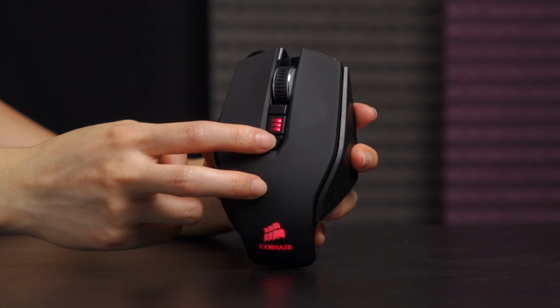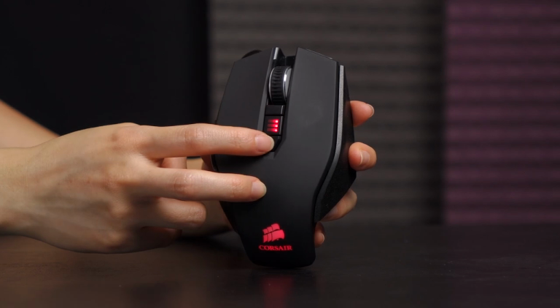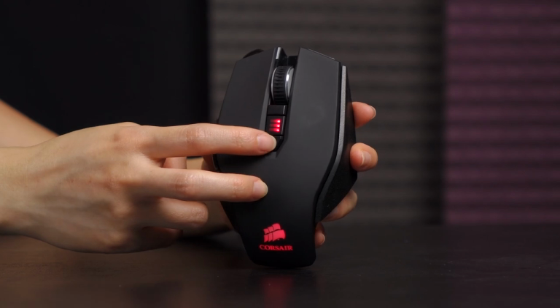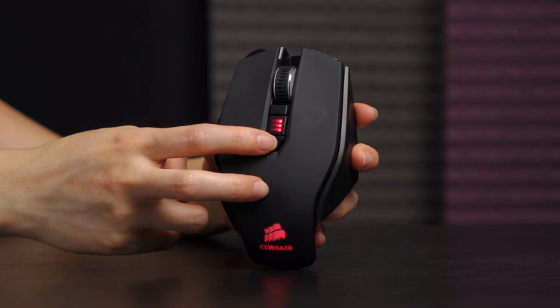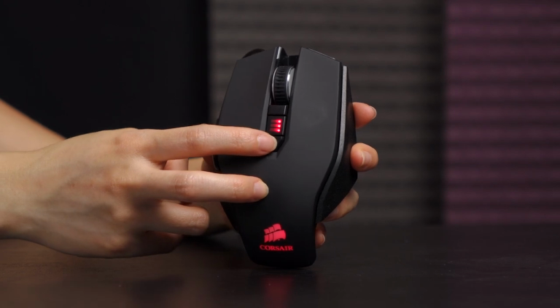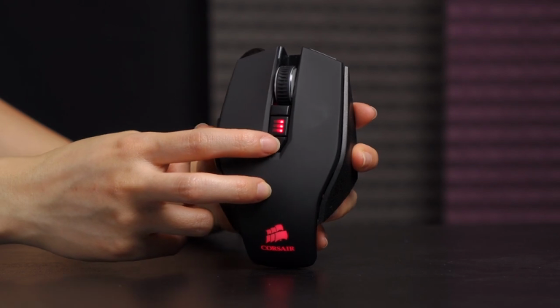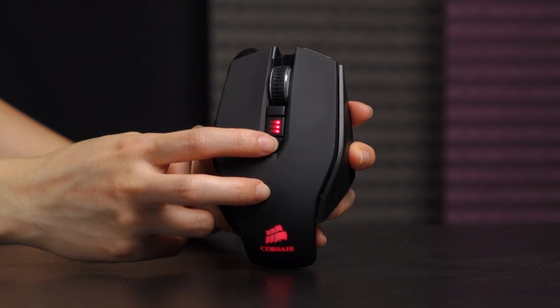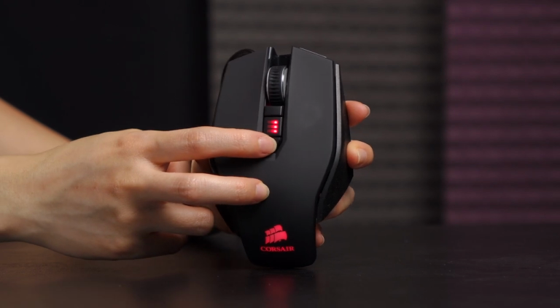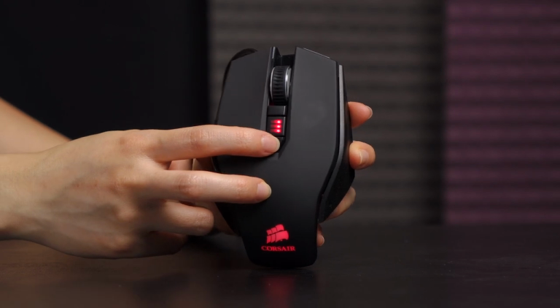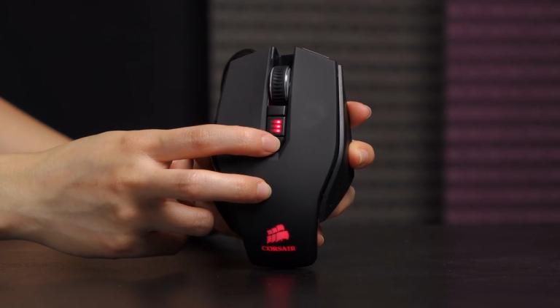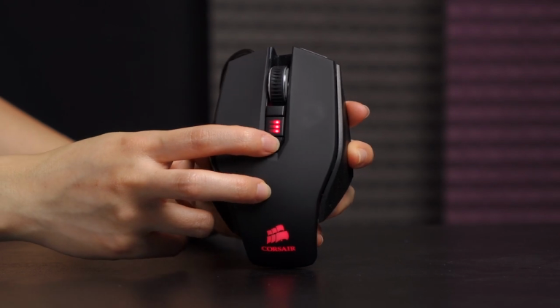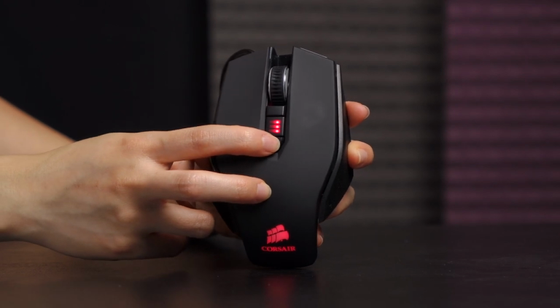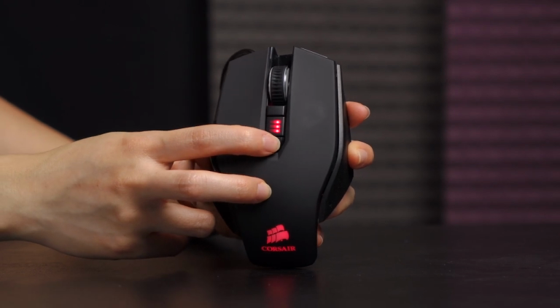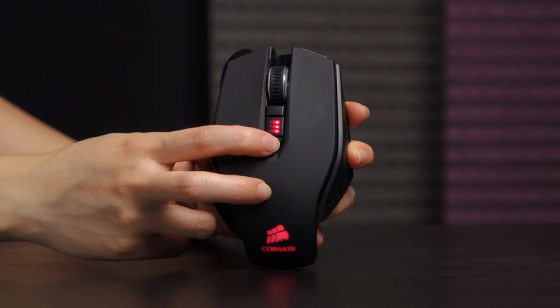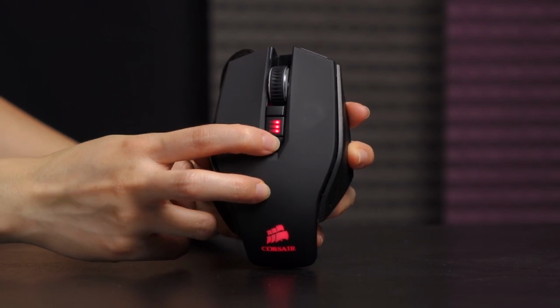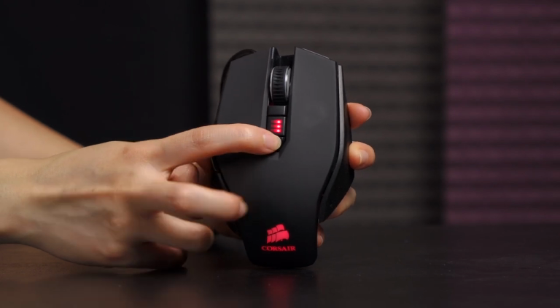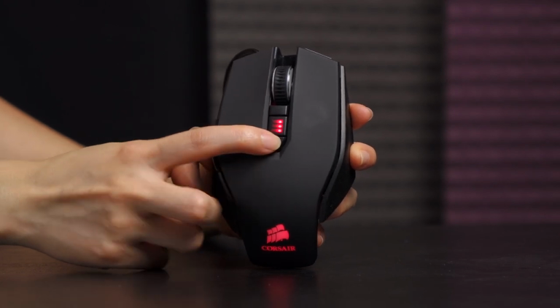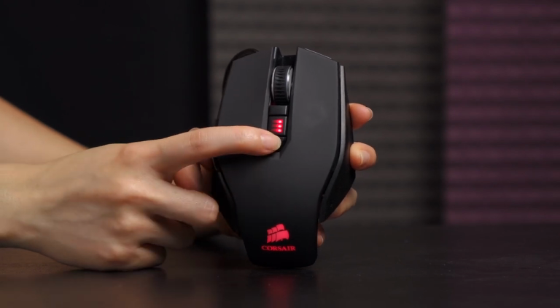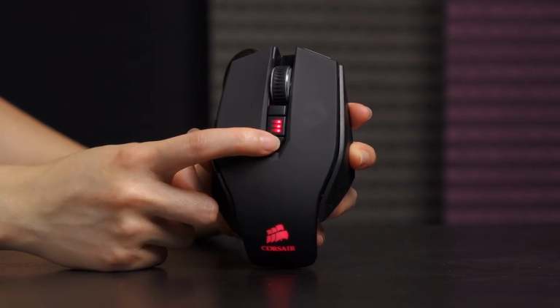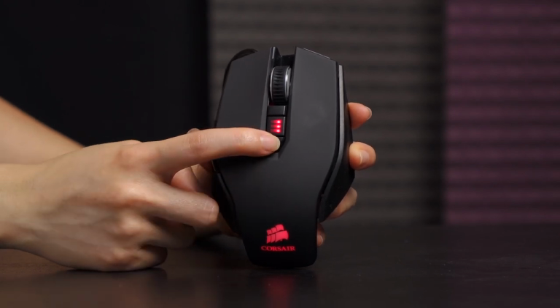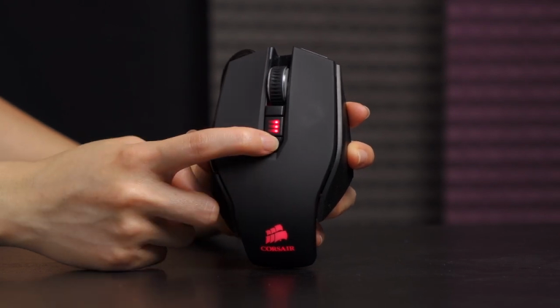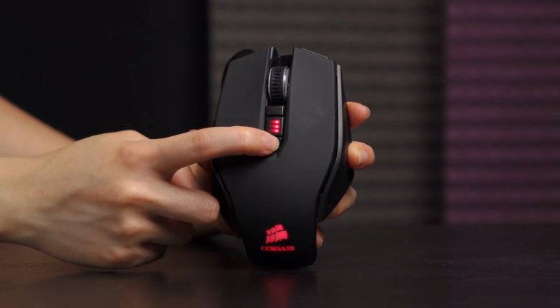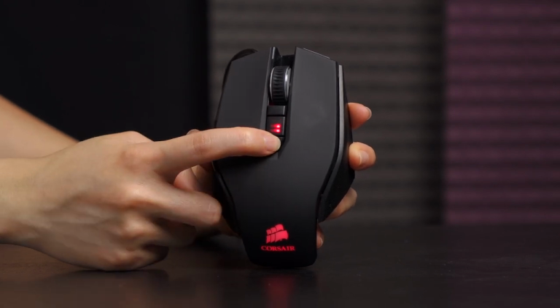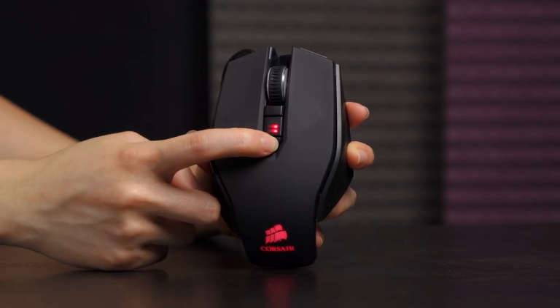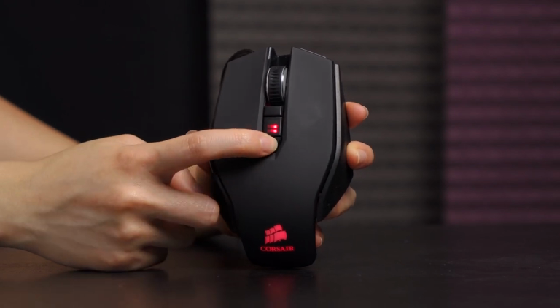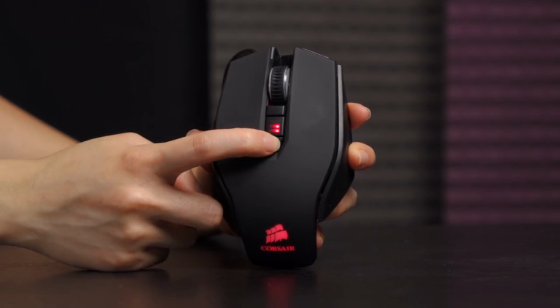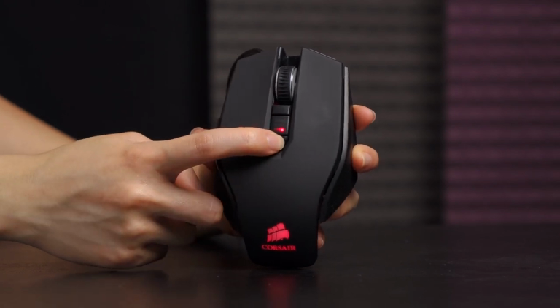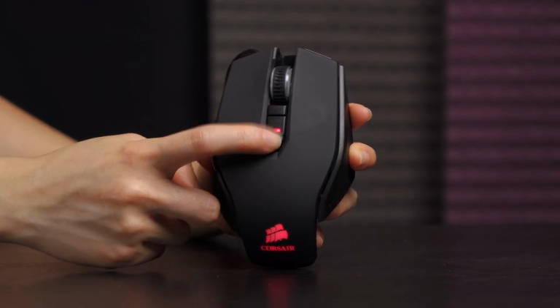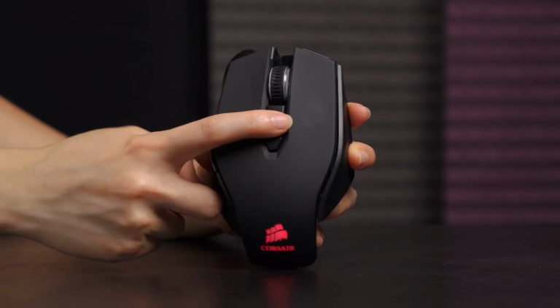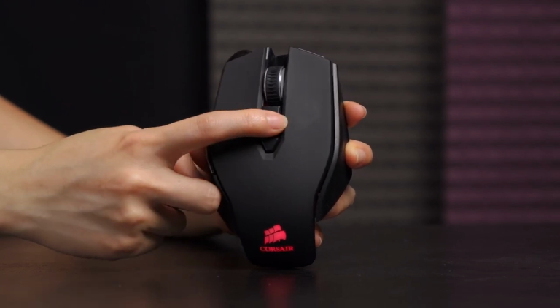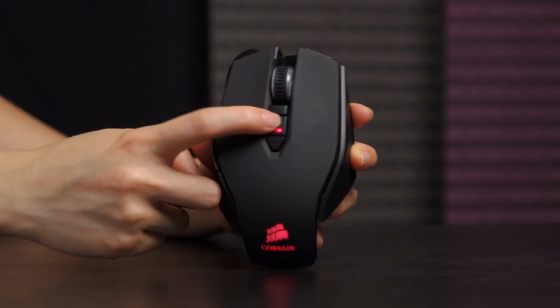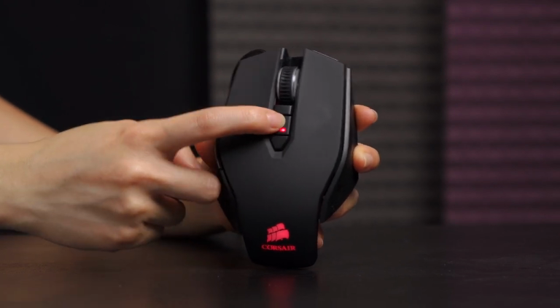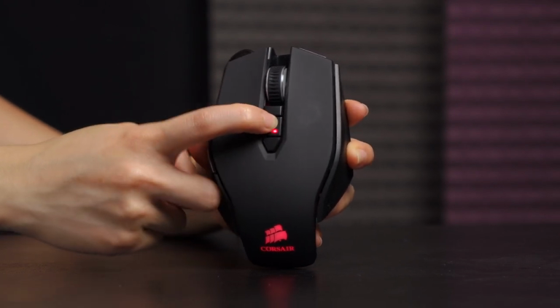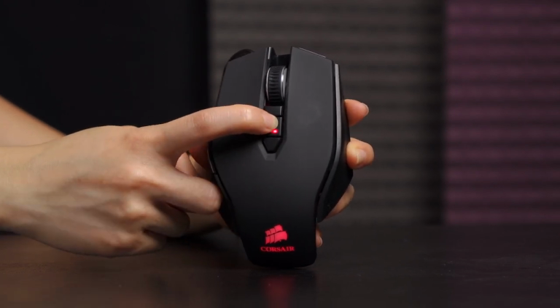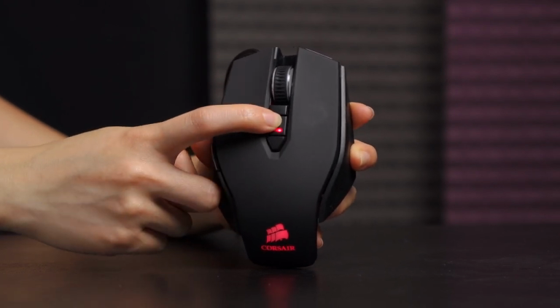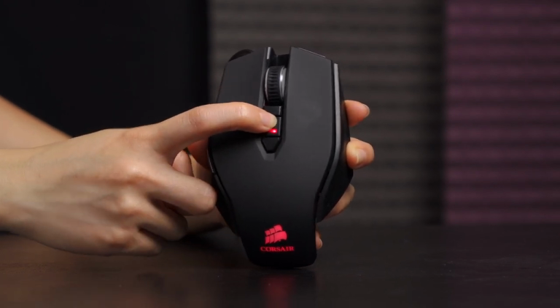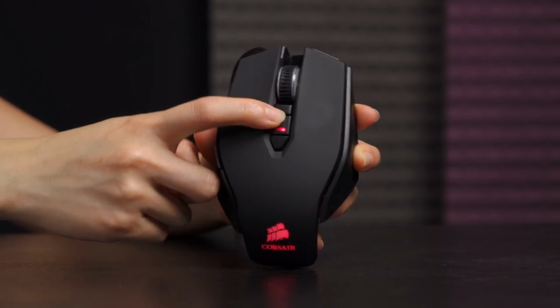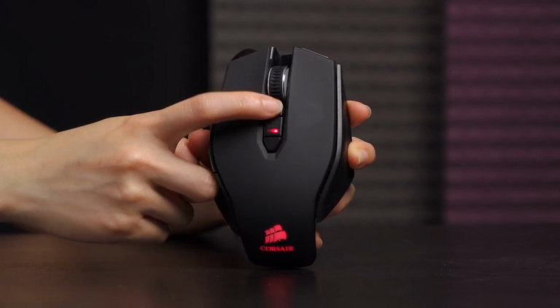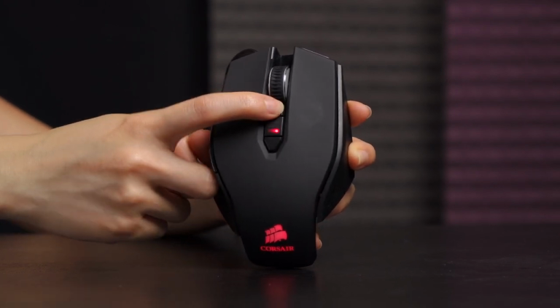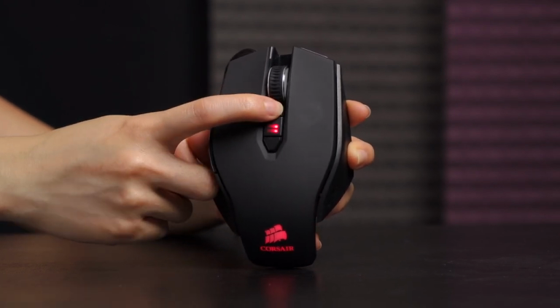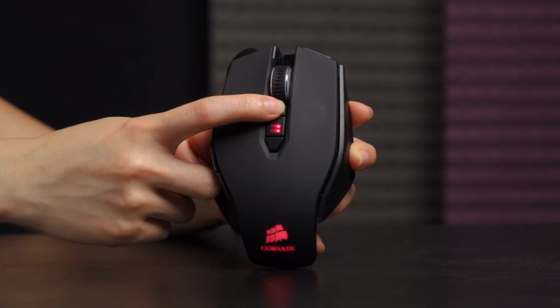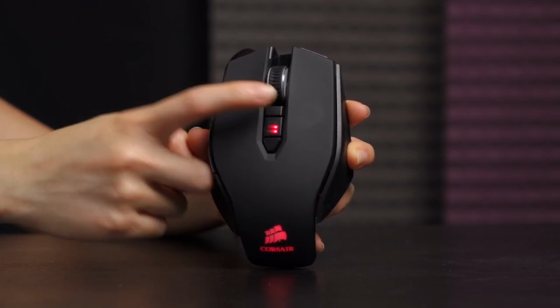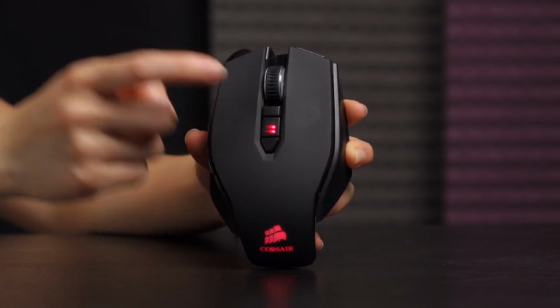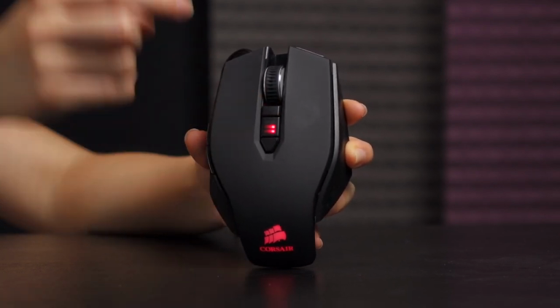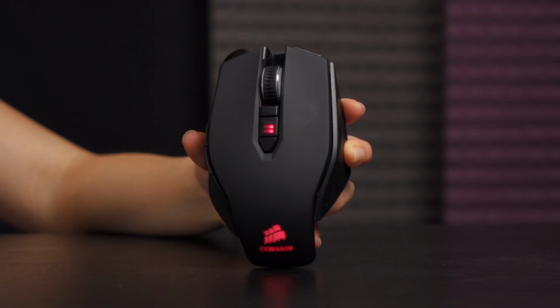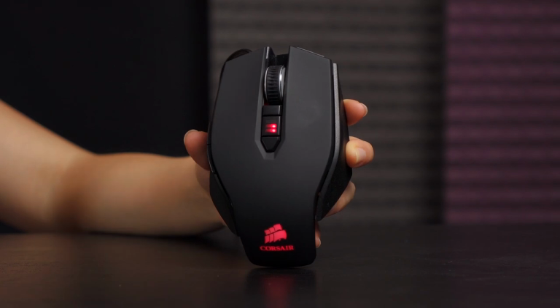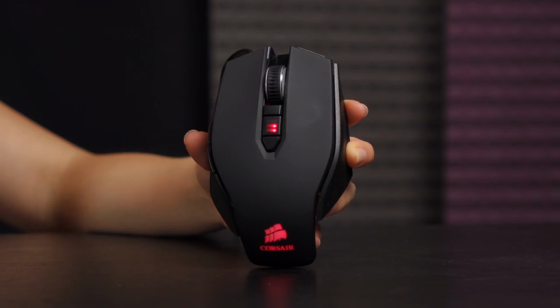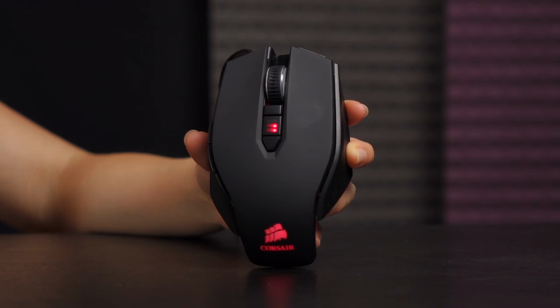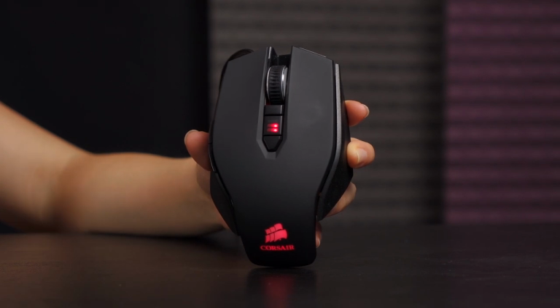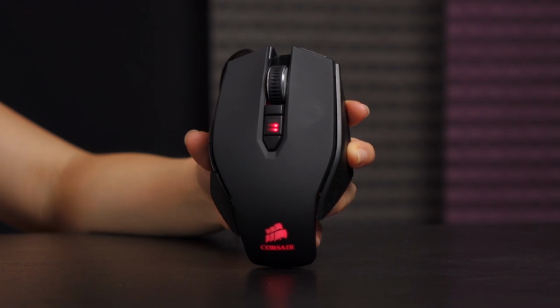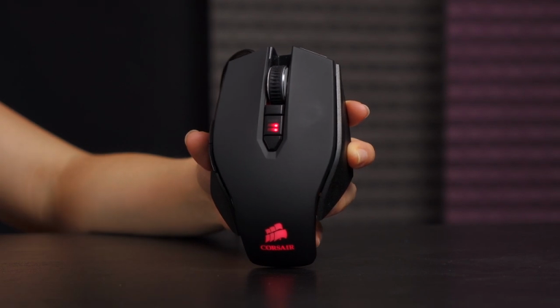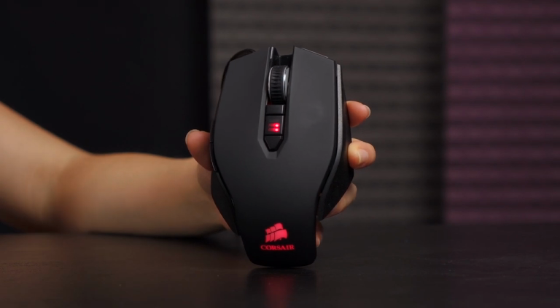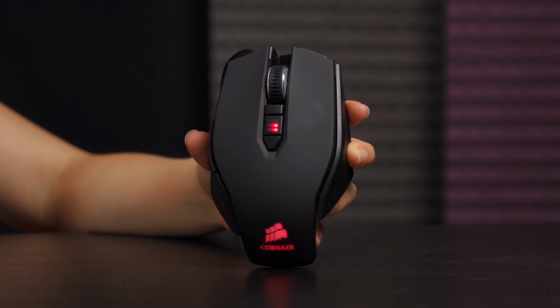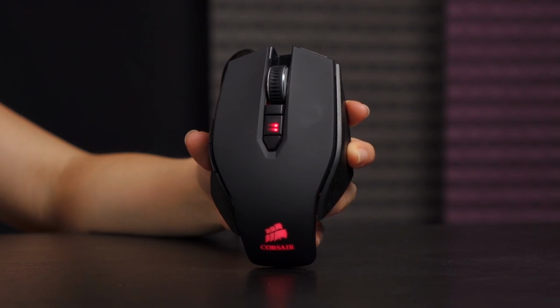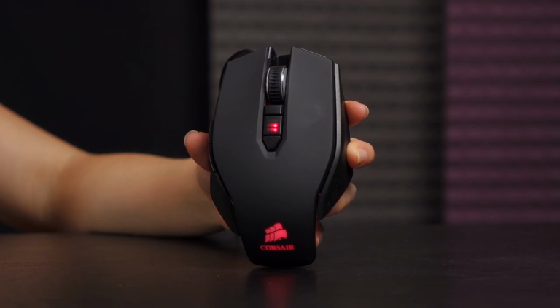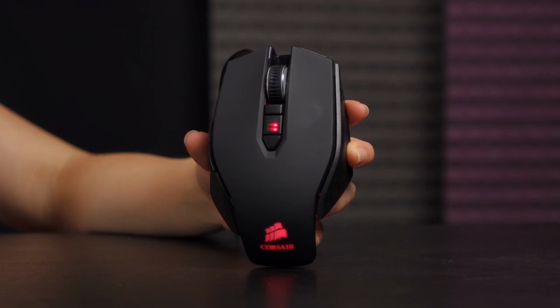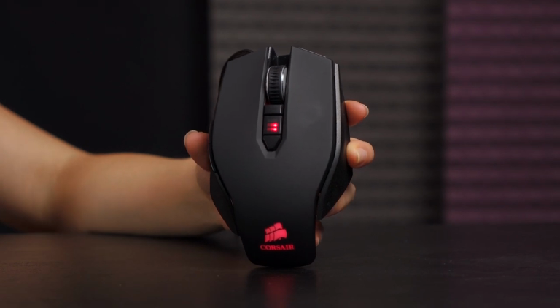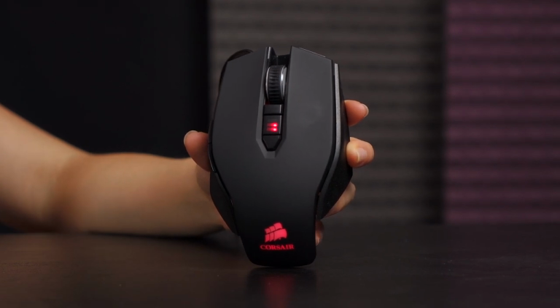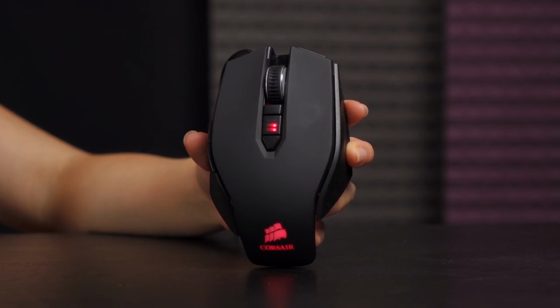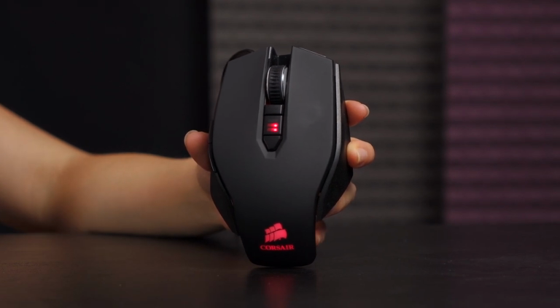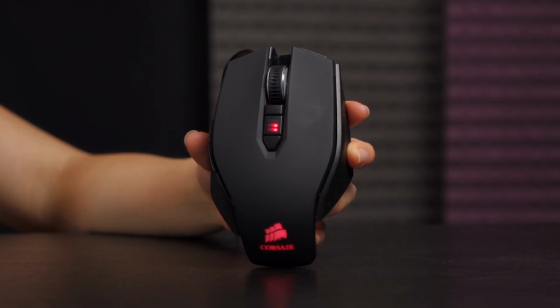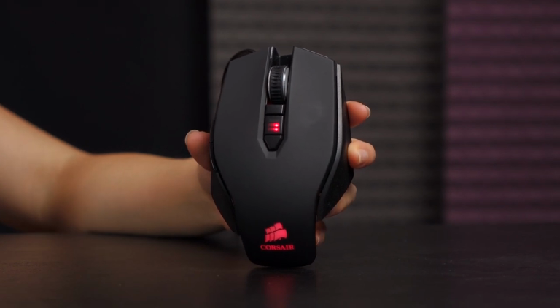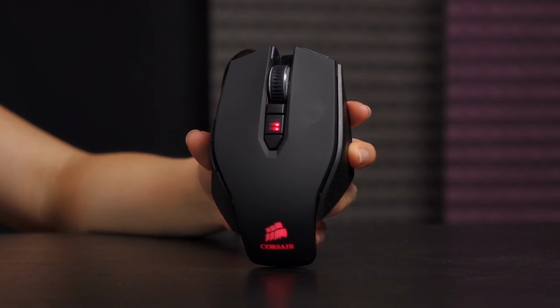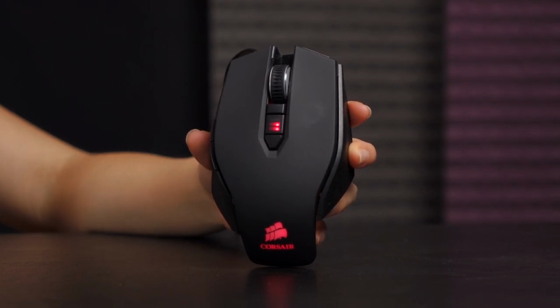This is after all an FPS mouse. I like to set it on the second option at about 2400 DPI — that's very comfortable for me.